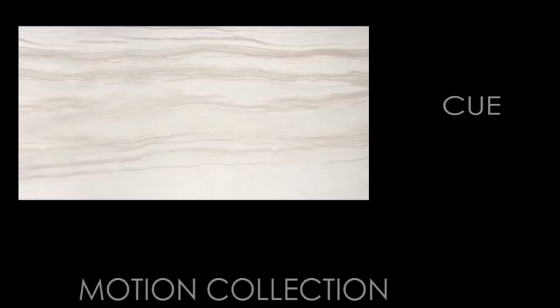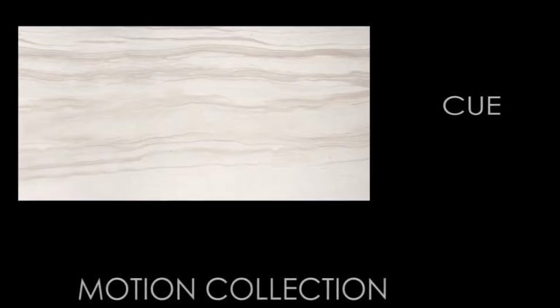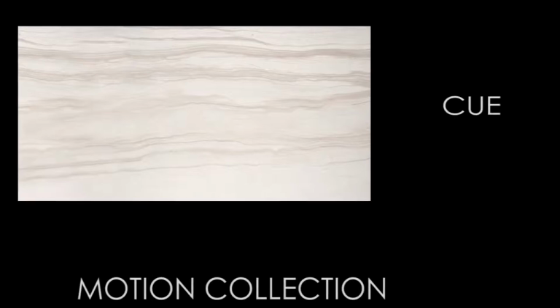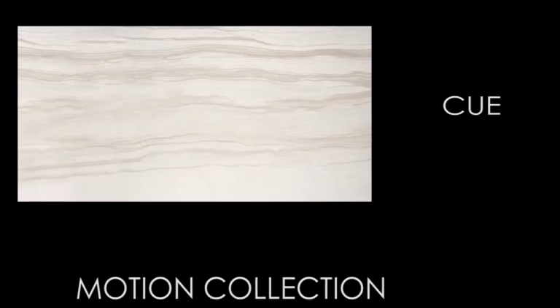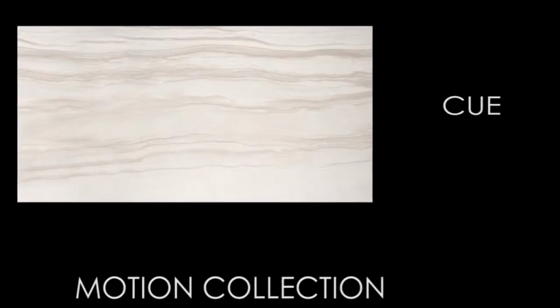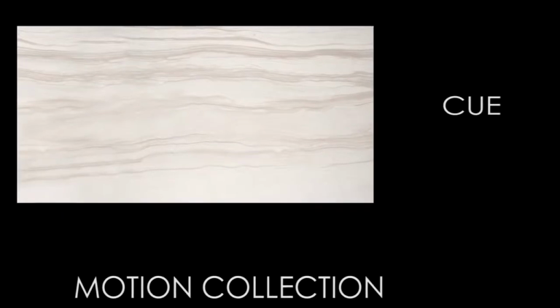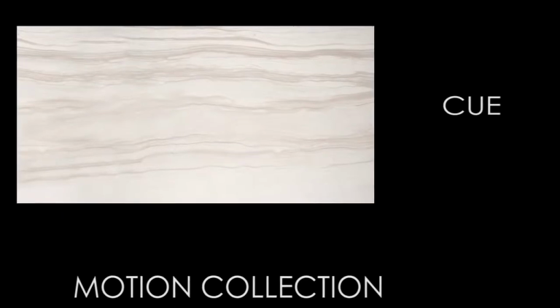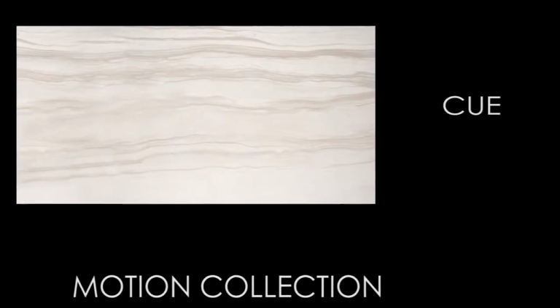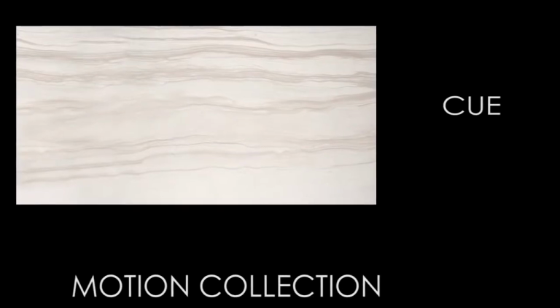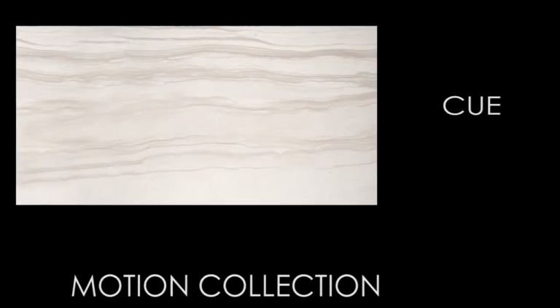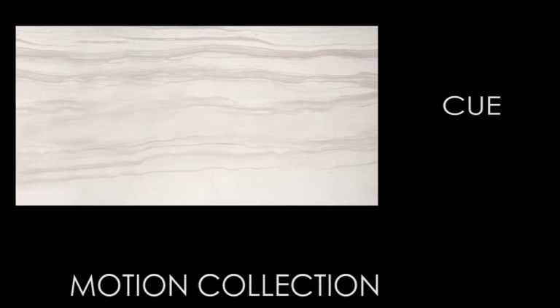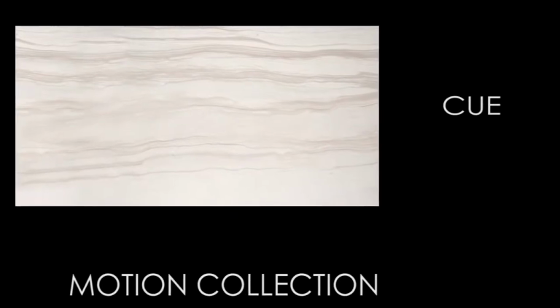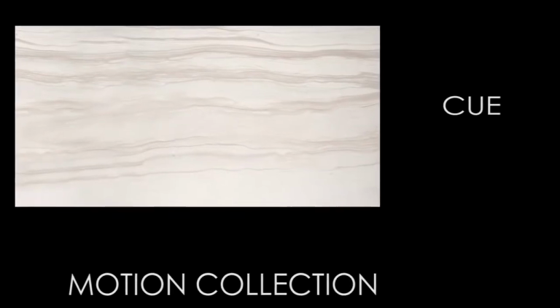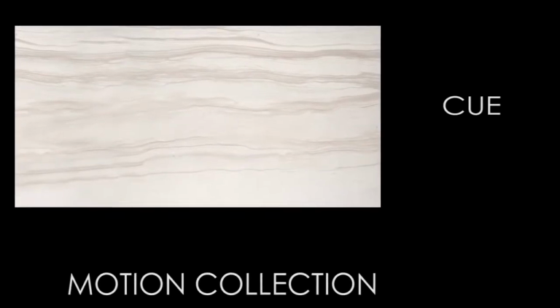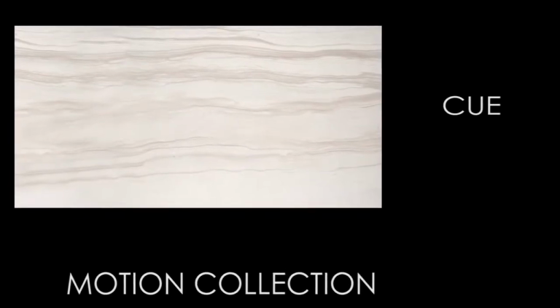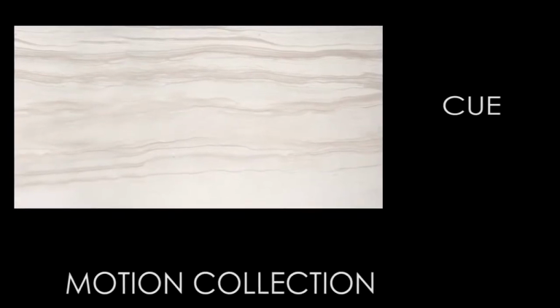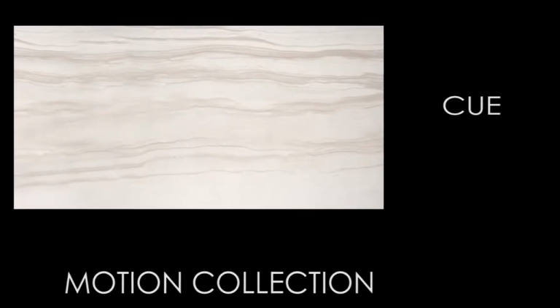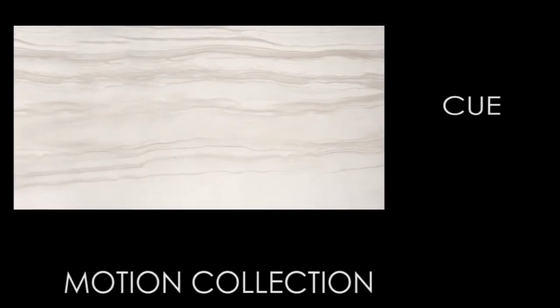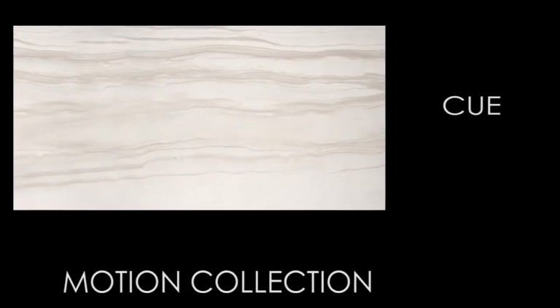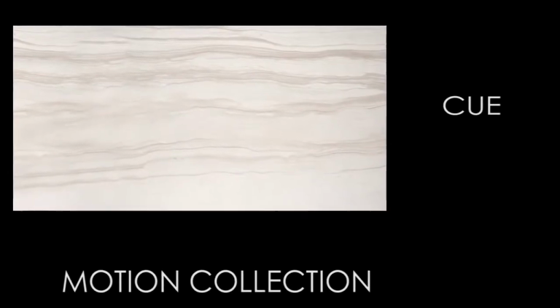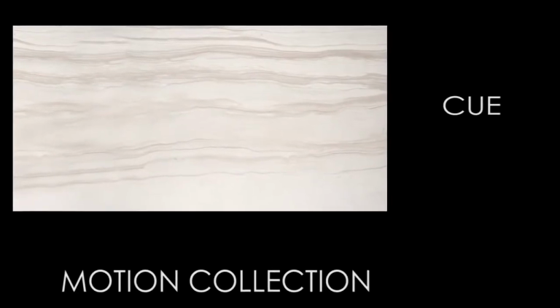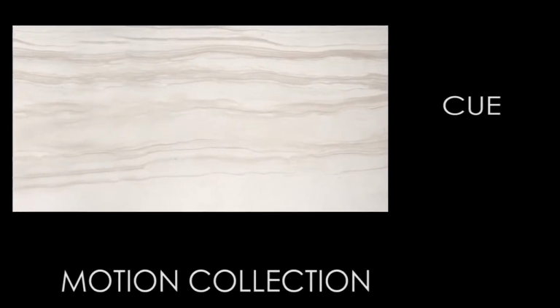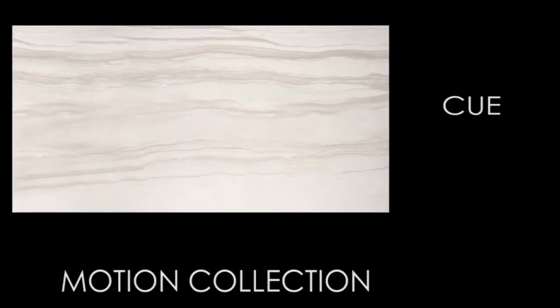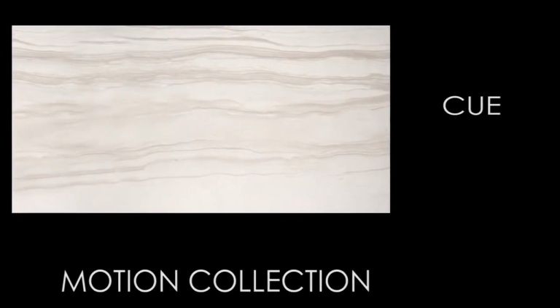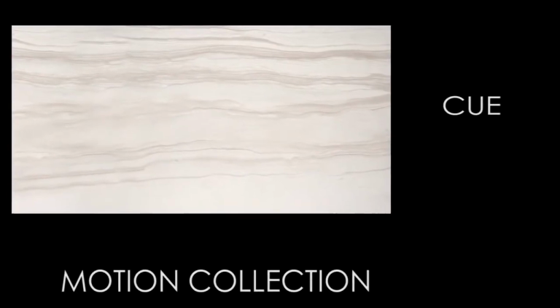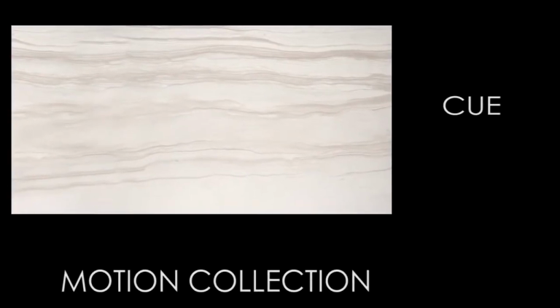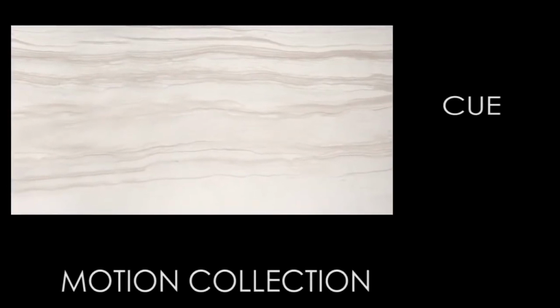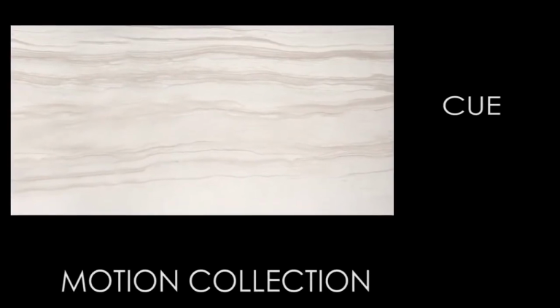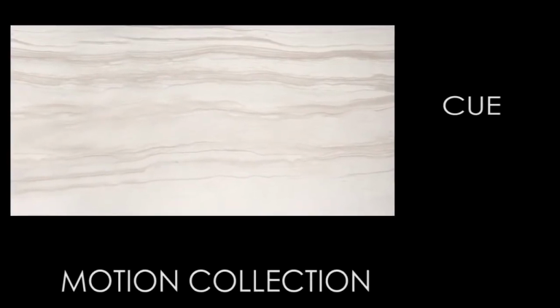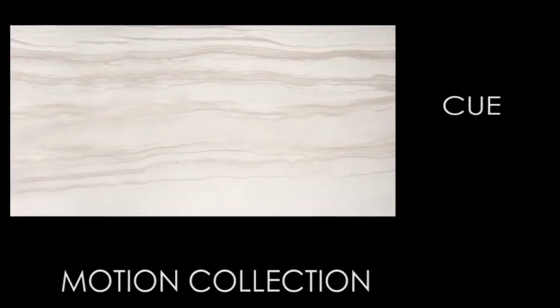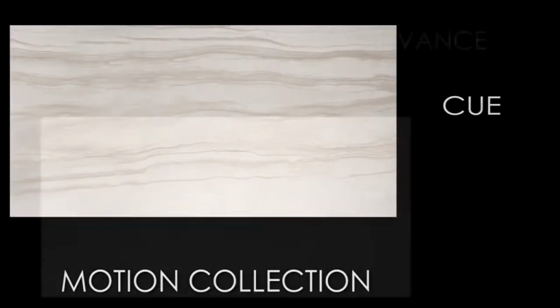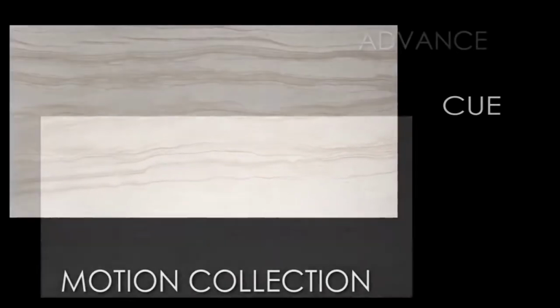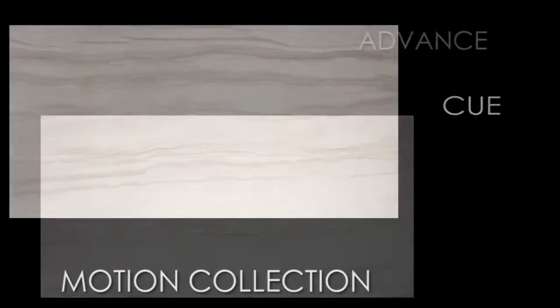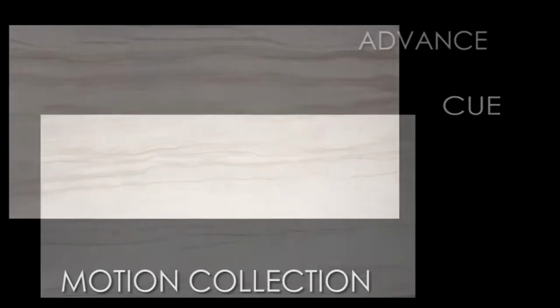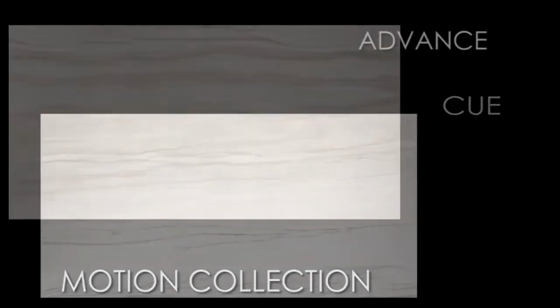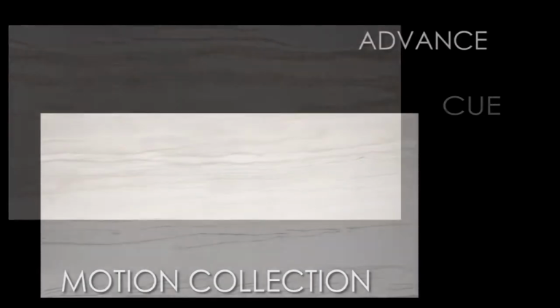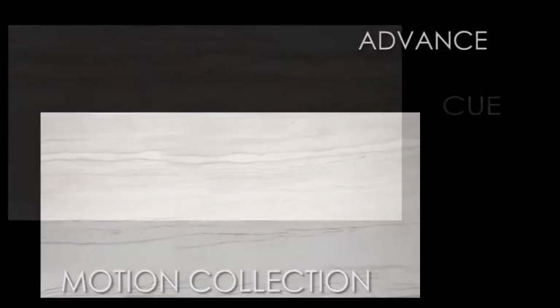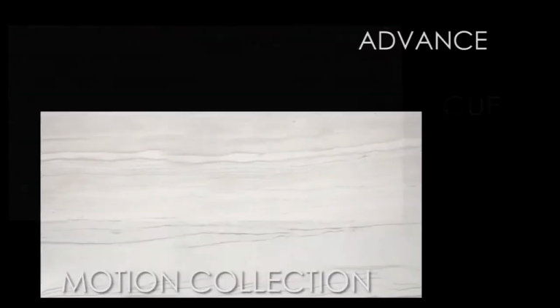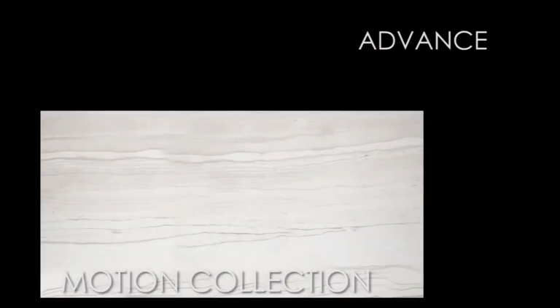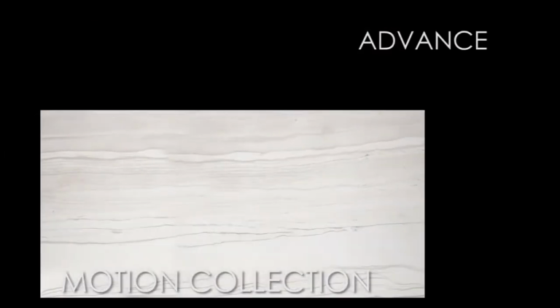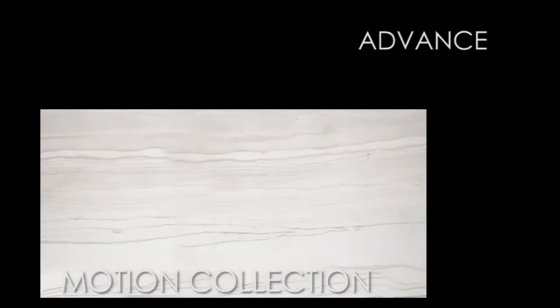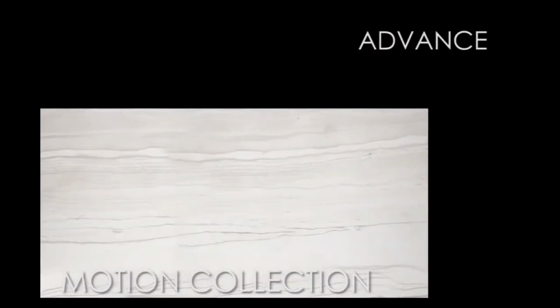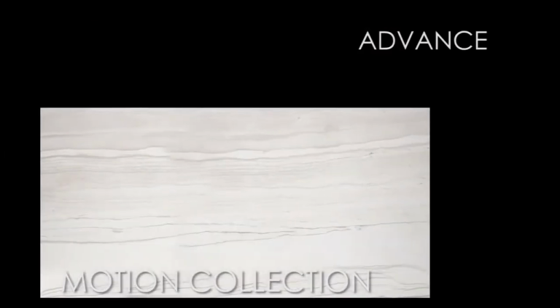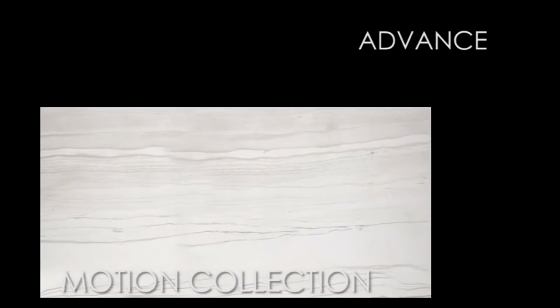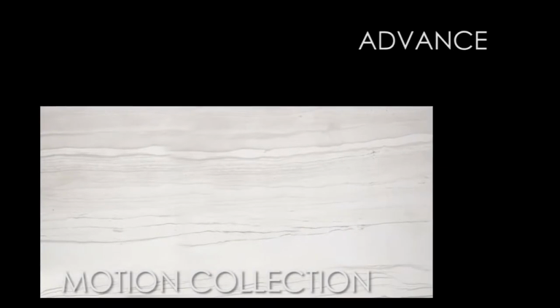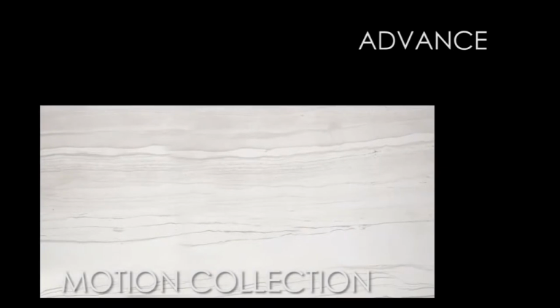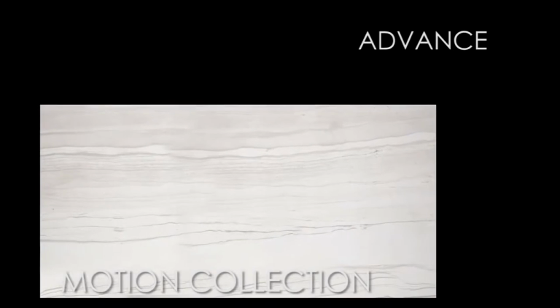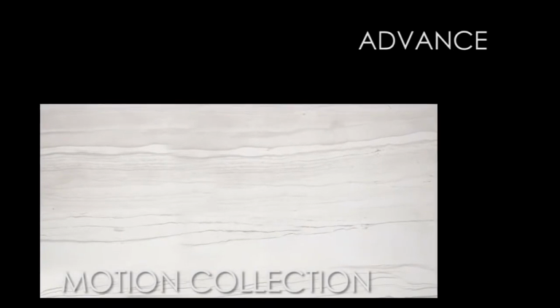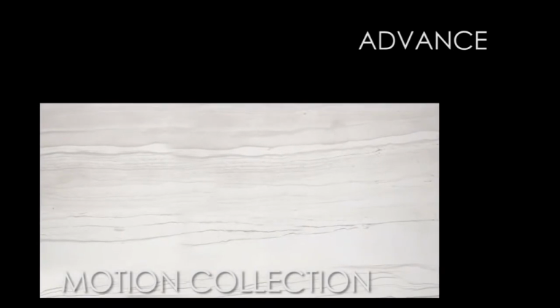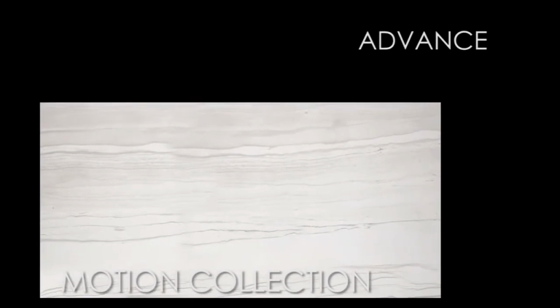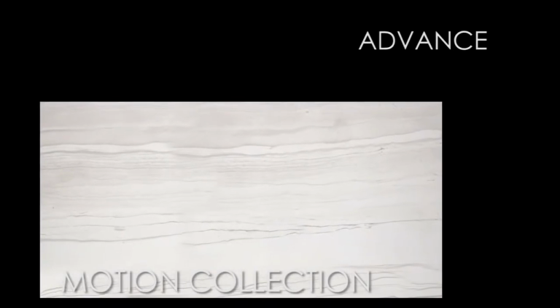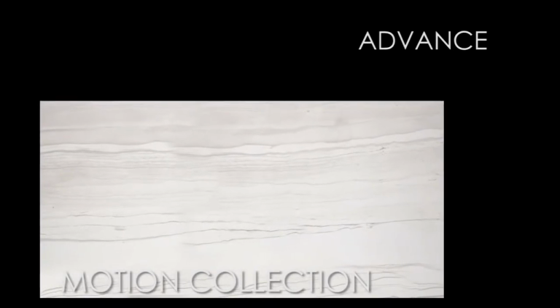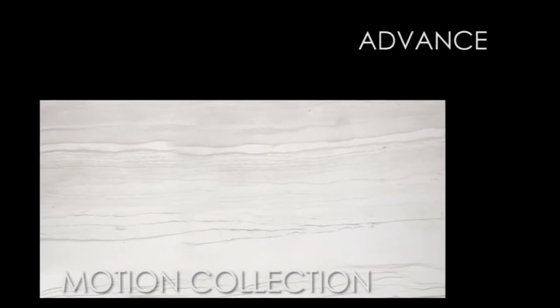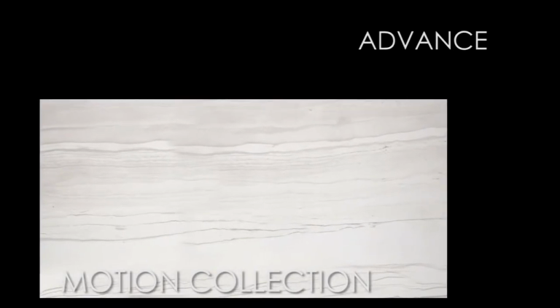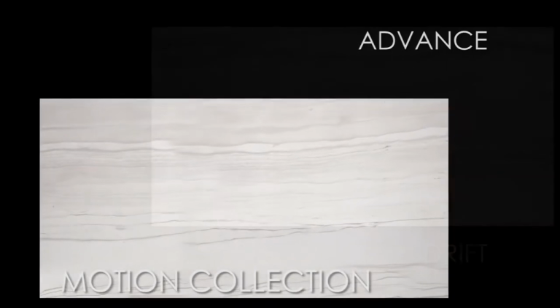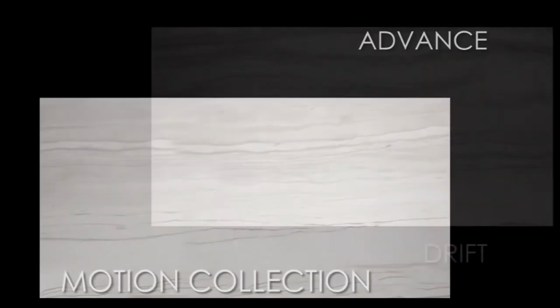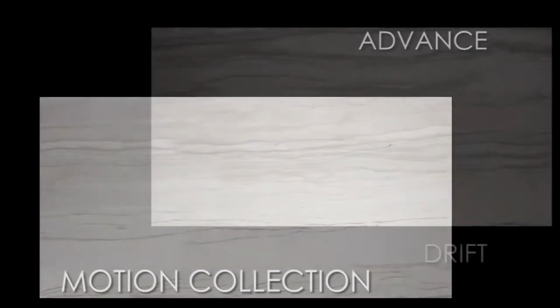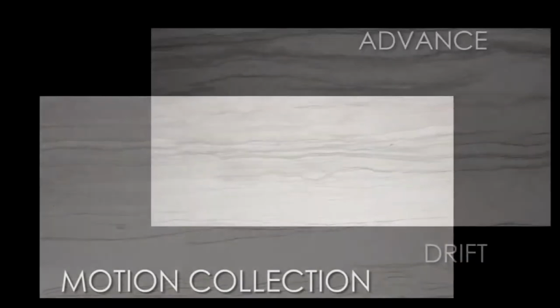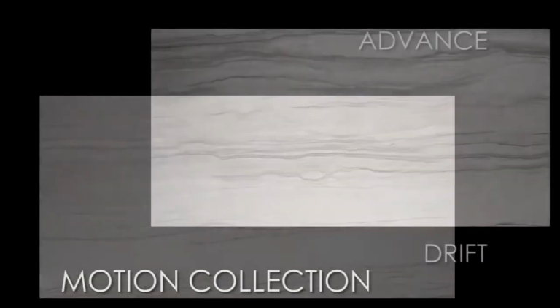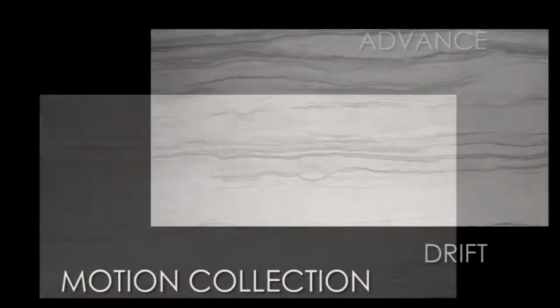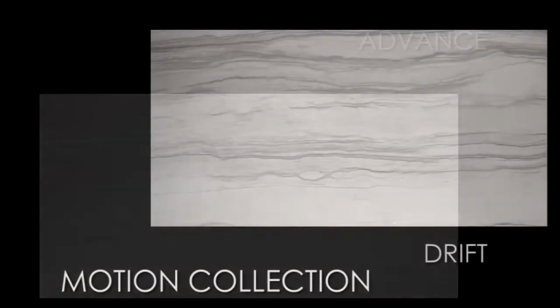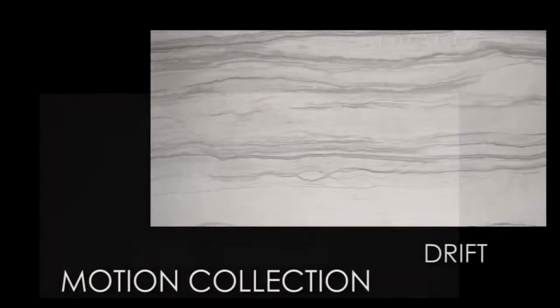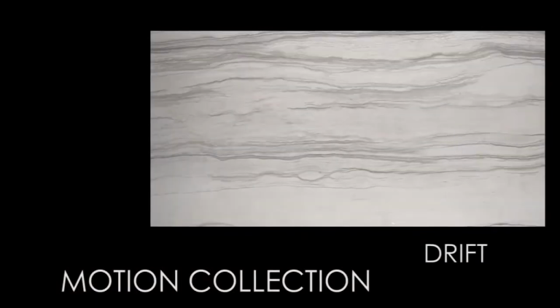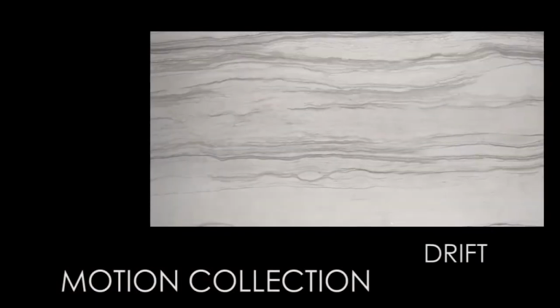Motion is a striking glazed, body-matched porcelain tile that emulates the natural look of a honed limestone using HD technology.